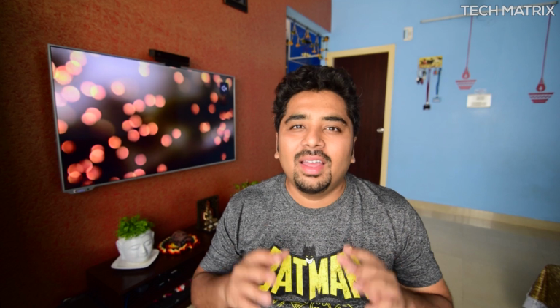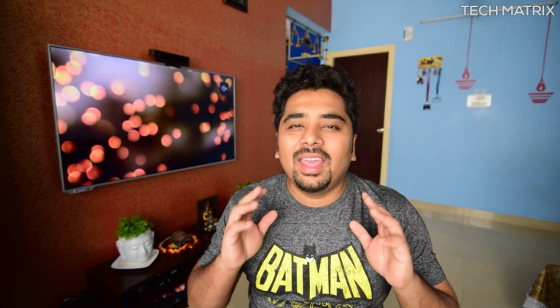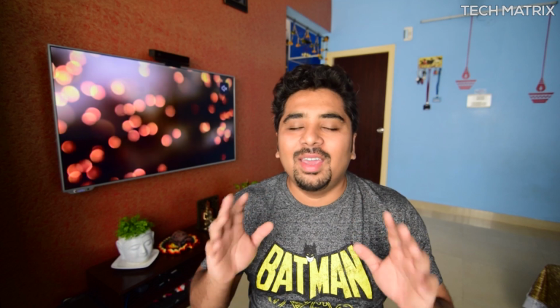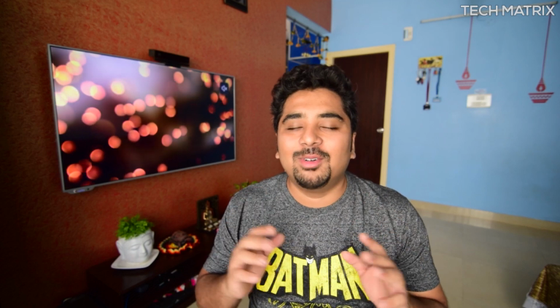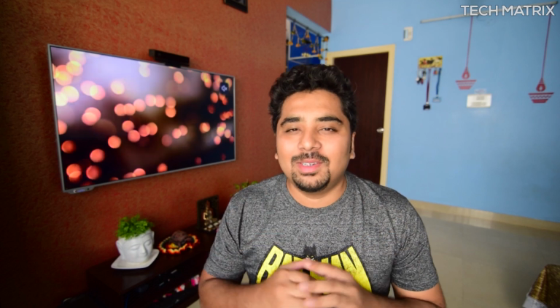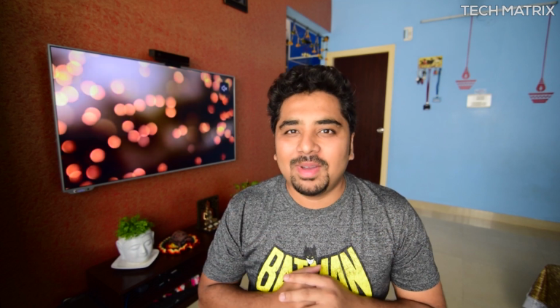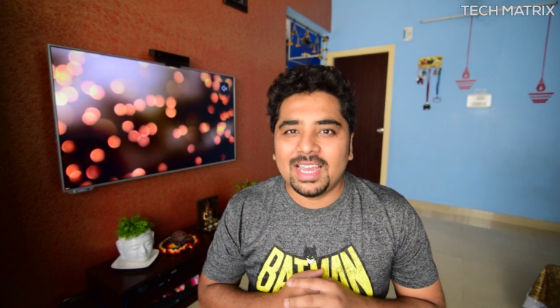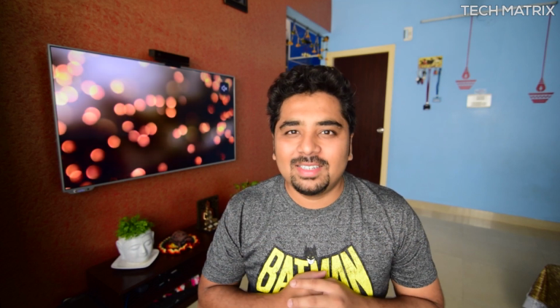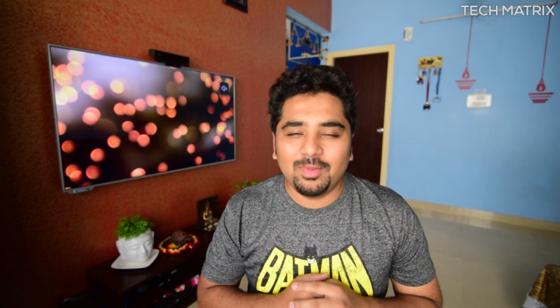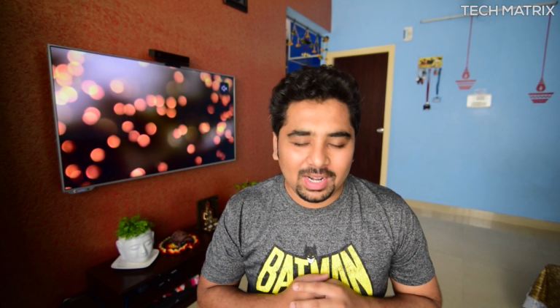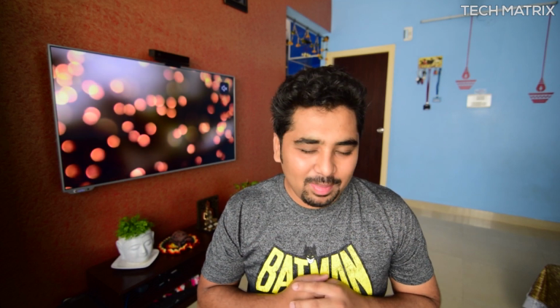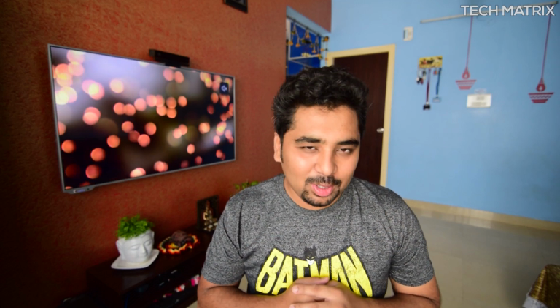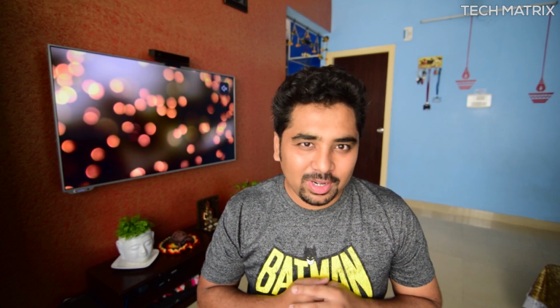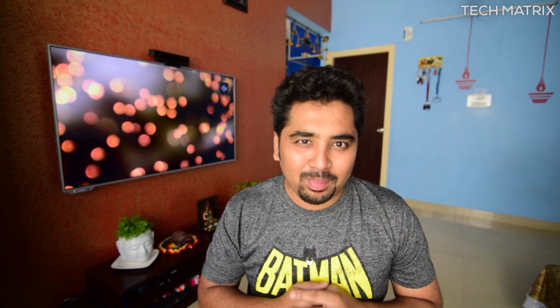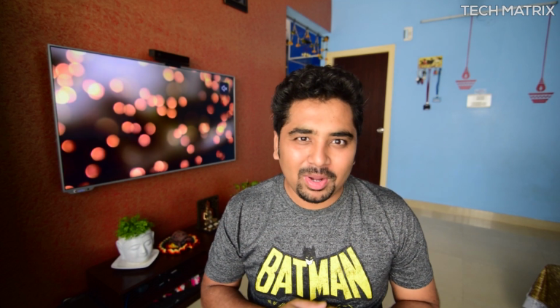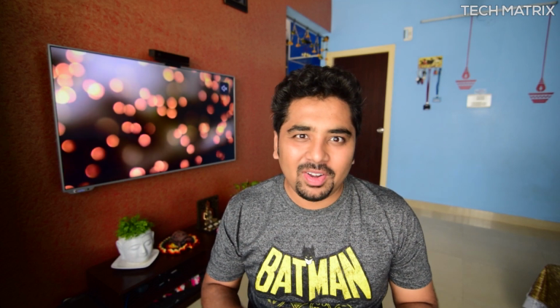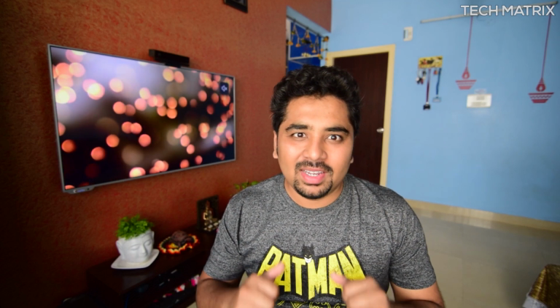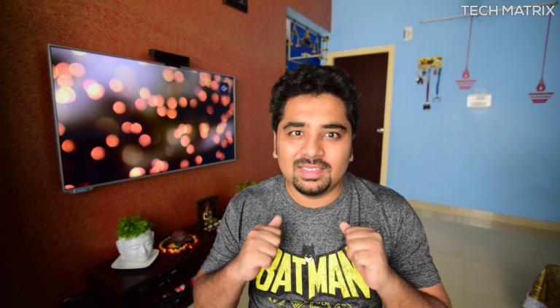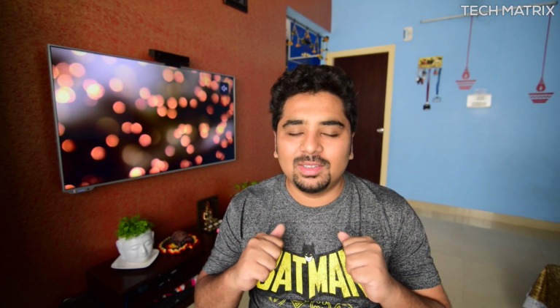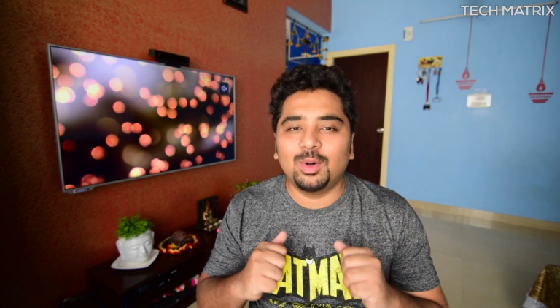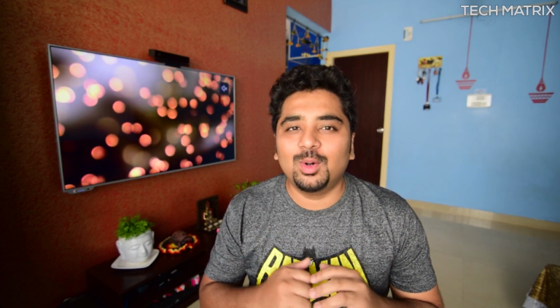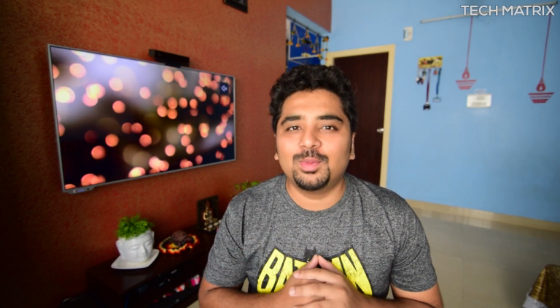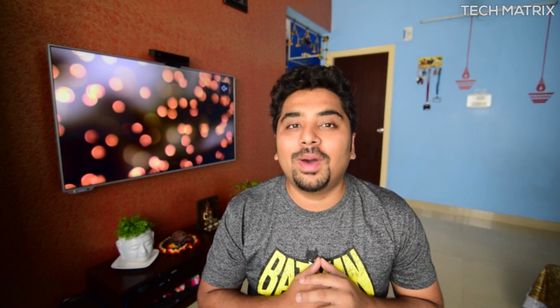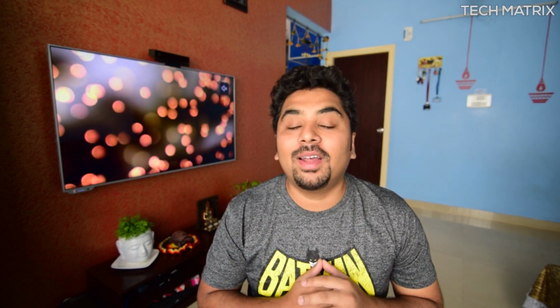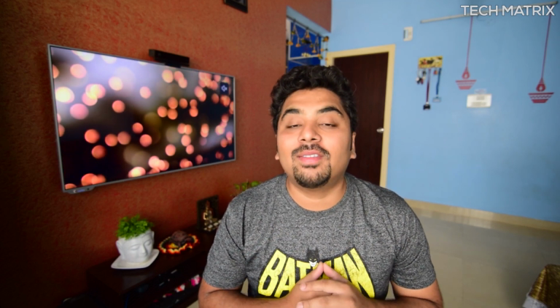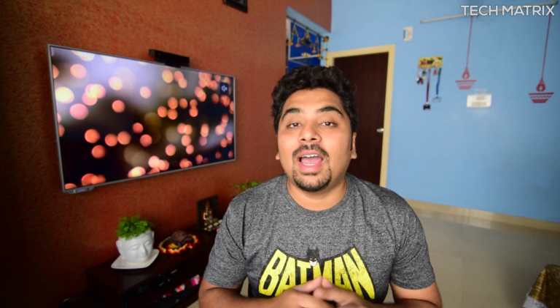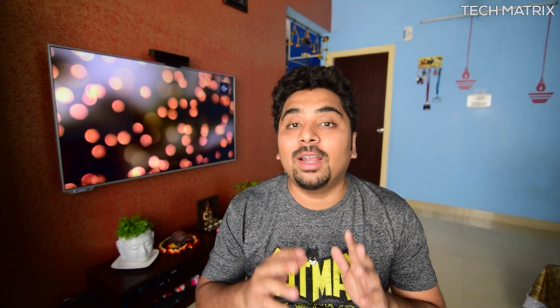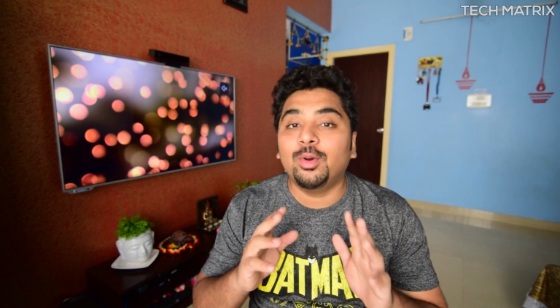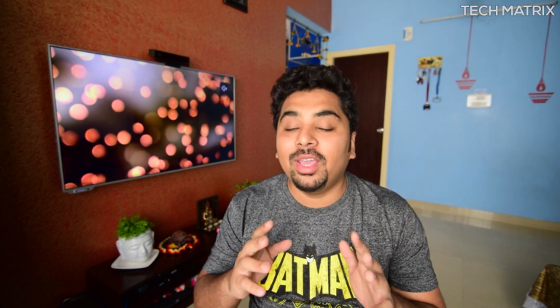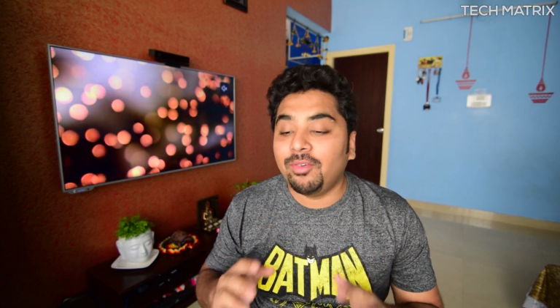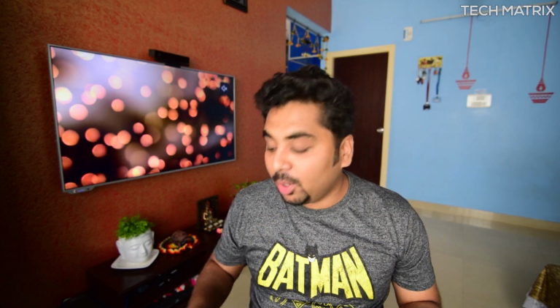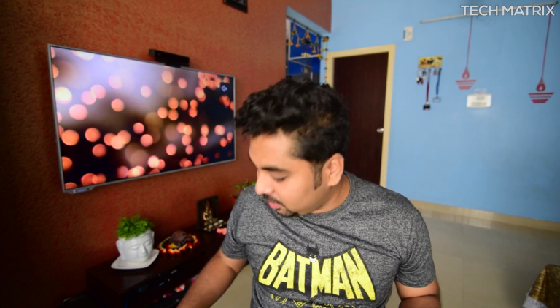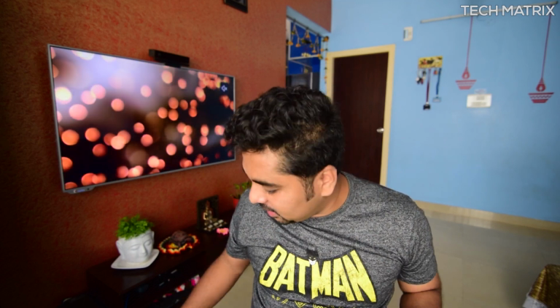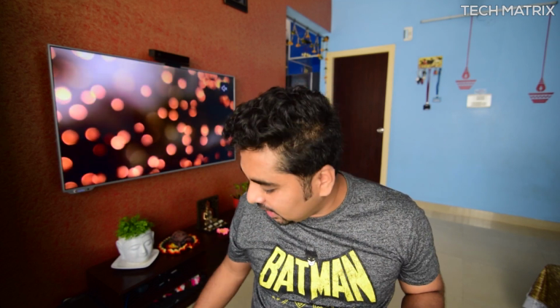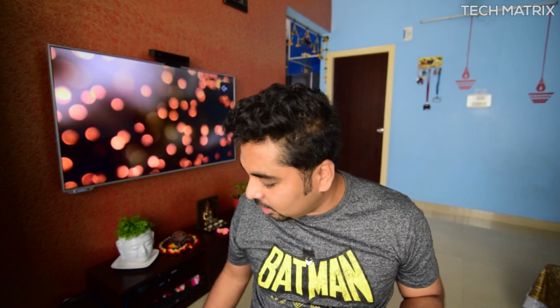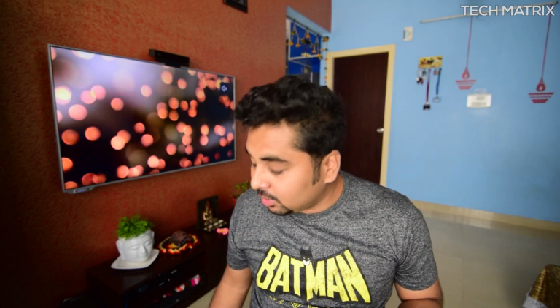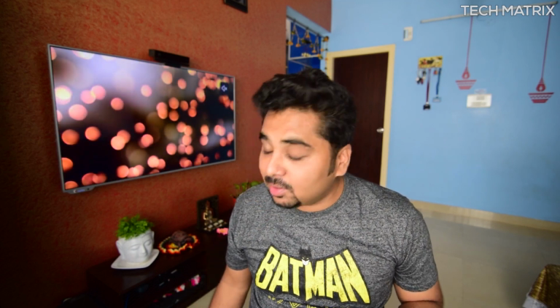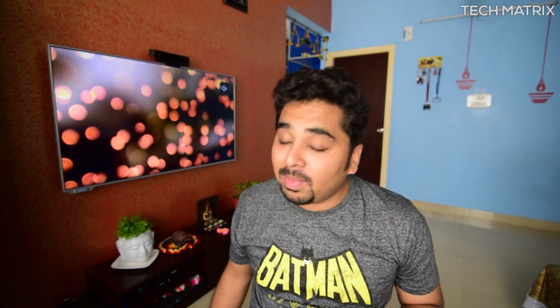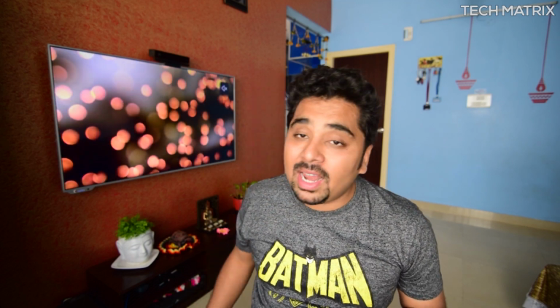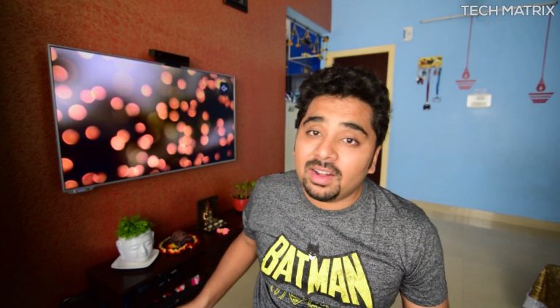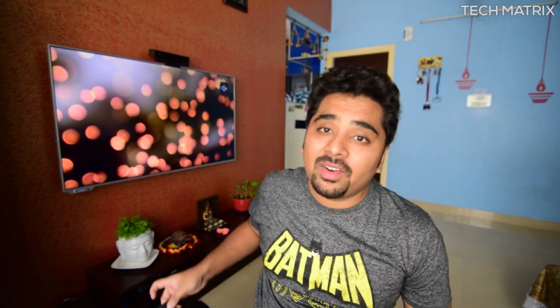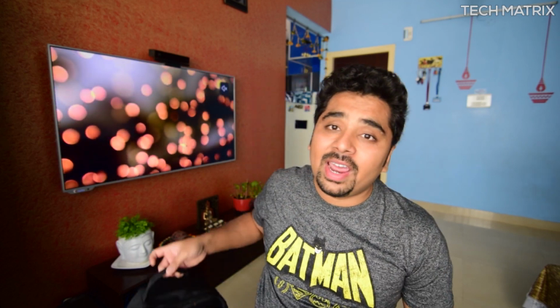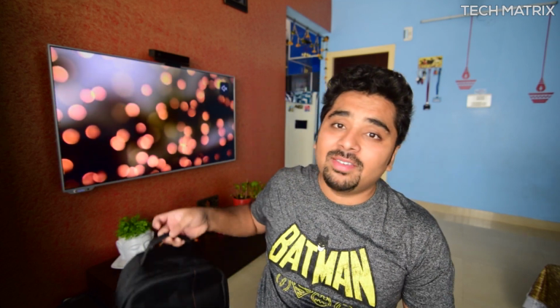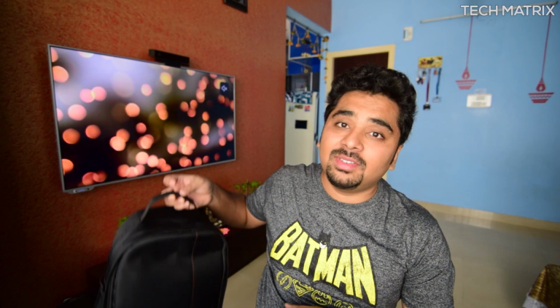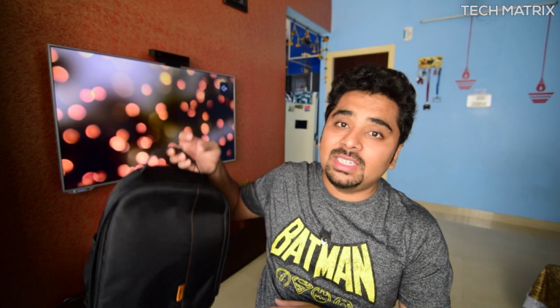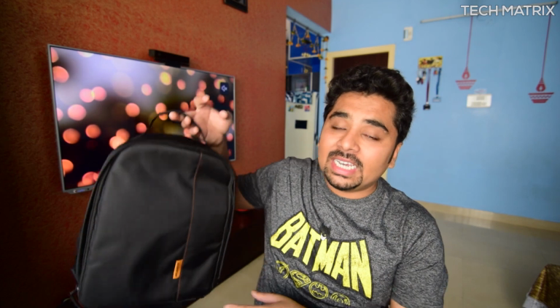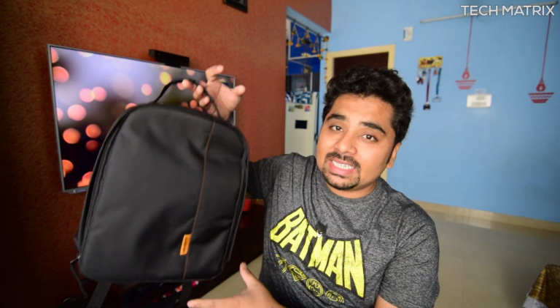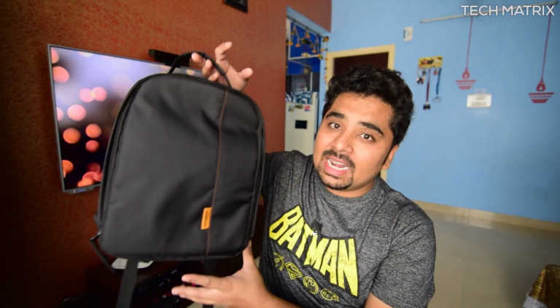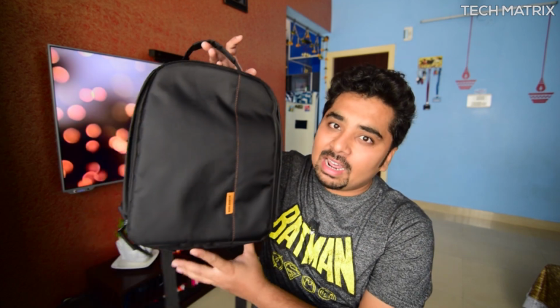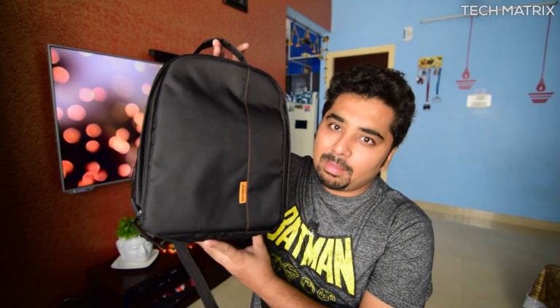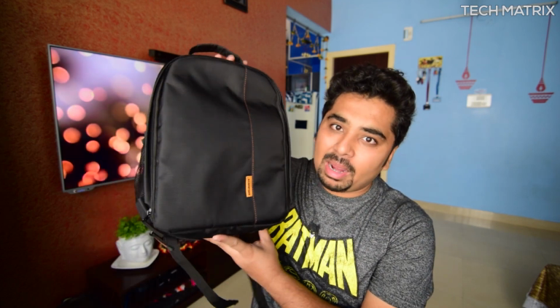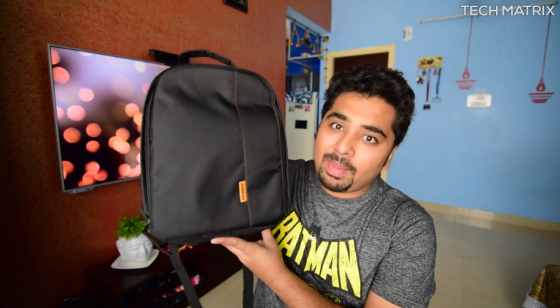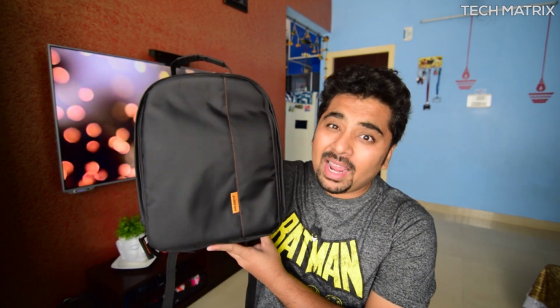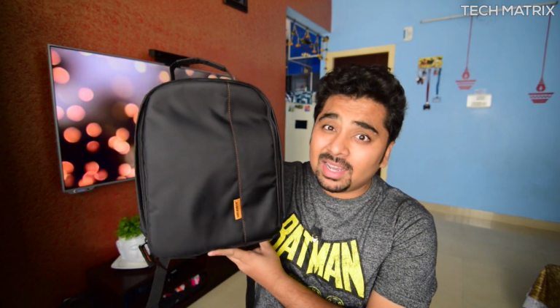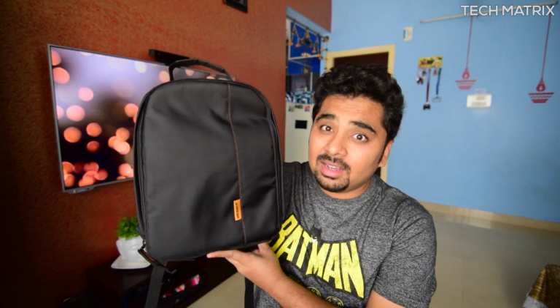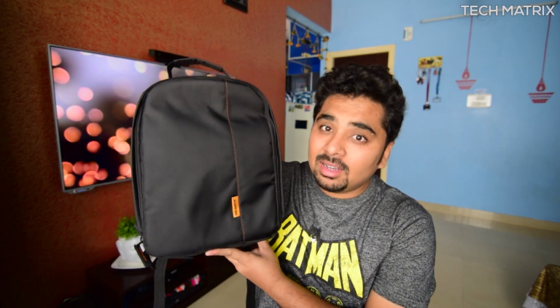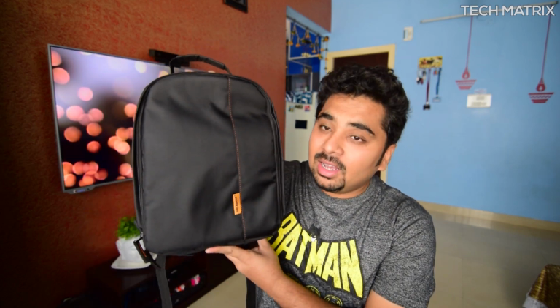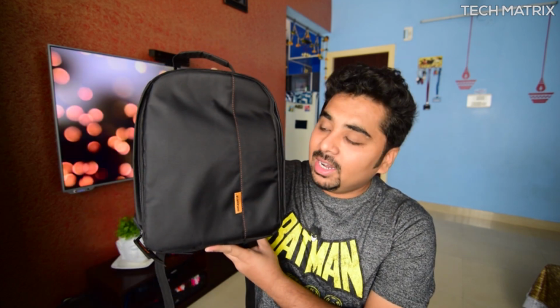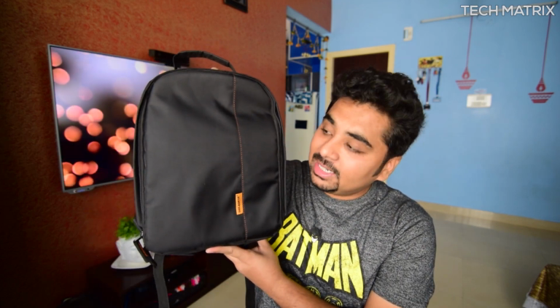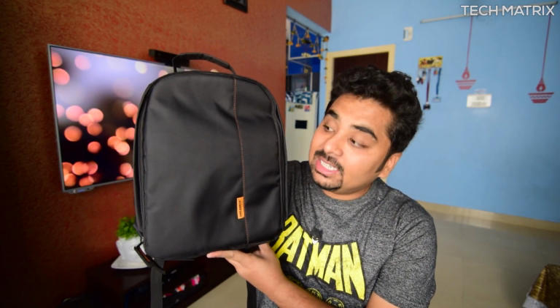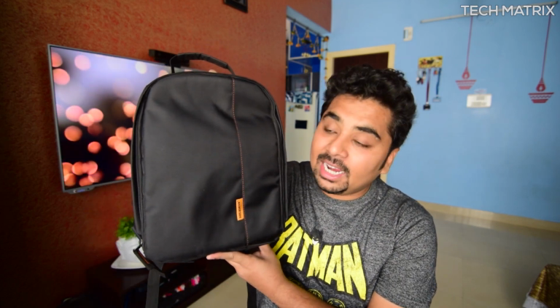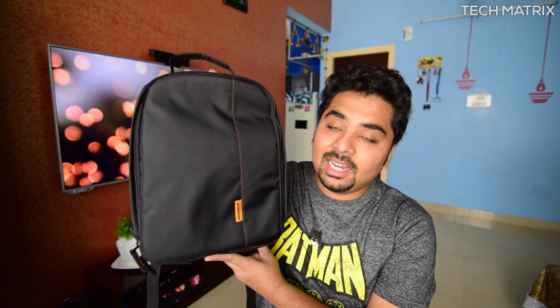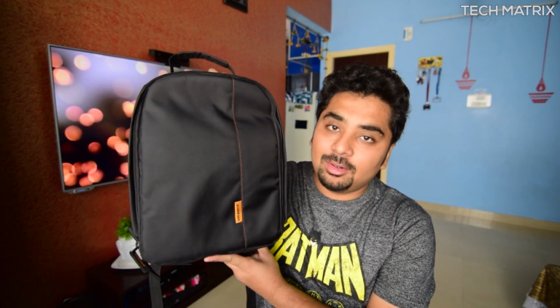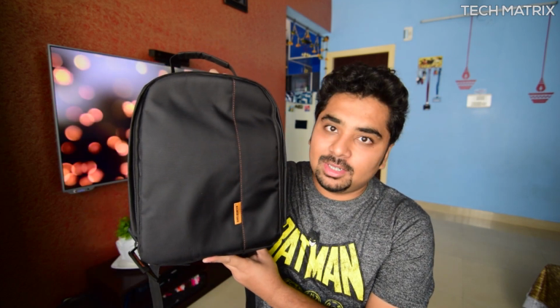Hey, what's up guys, welcome back to Tech Matrix. This is your host Bharat, and today we're going to be checking out the Smile Drive DSLR backpack. Let's check it out.